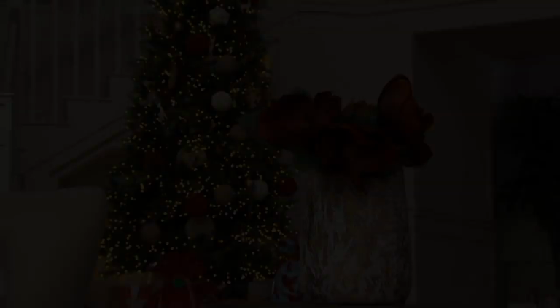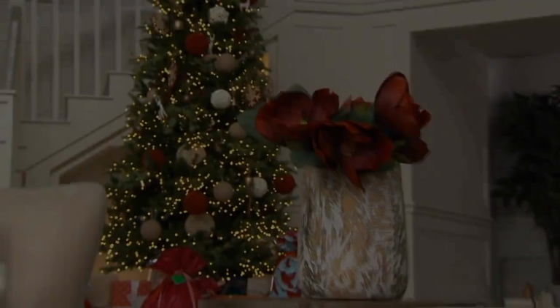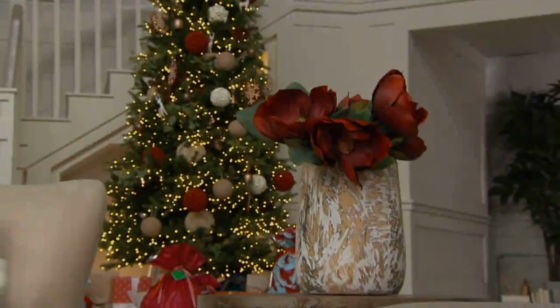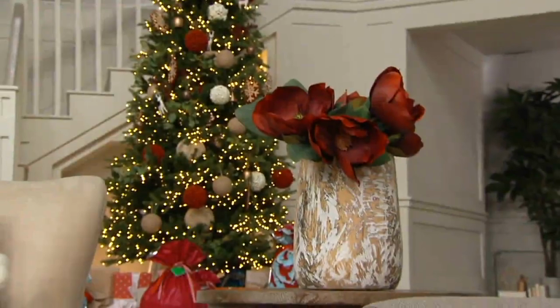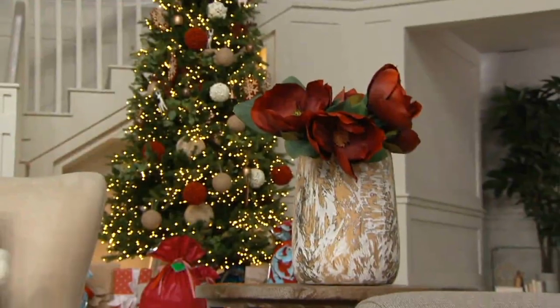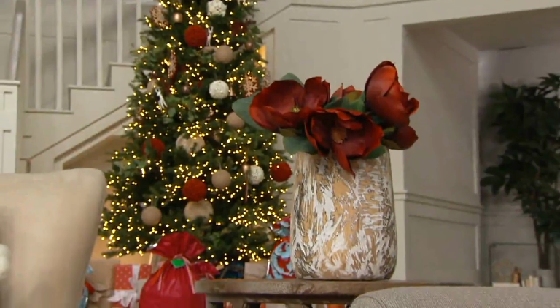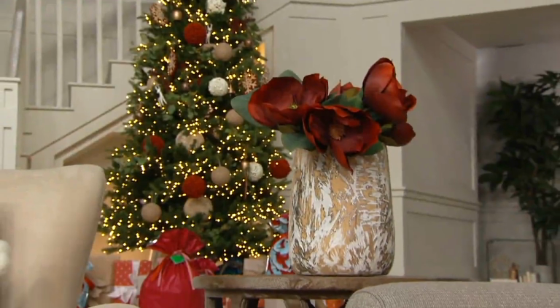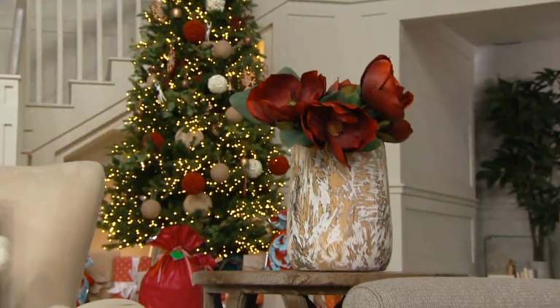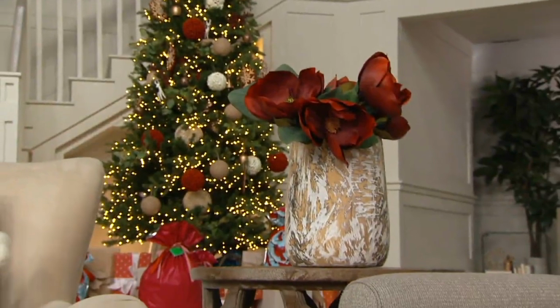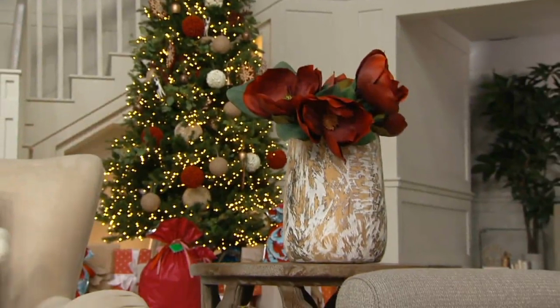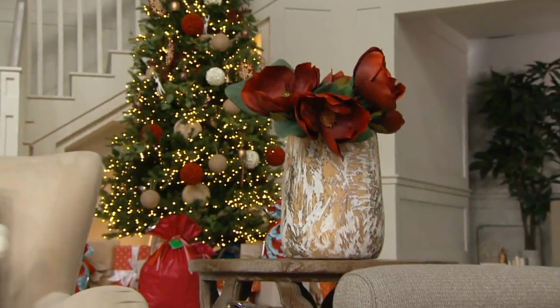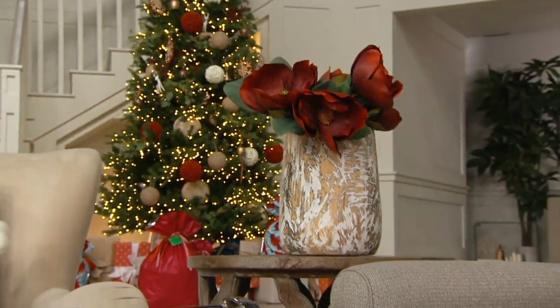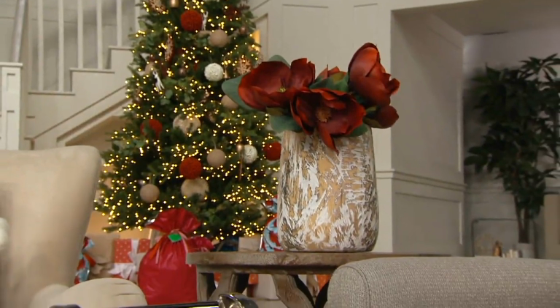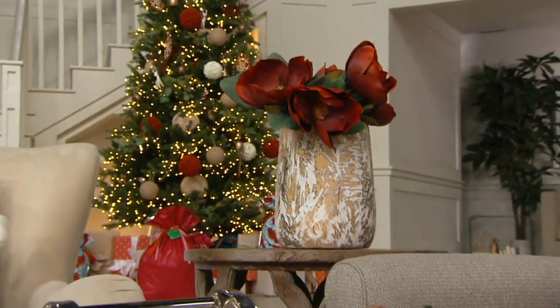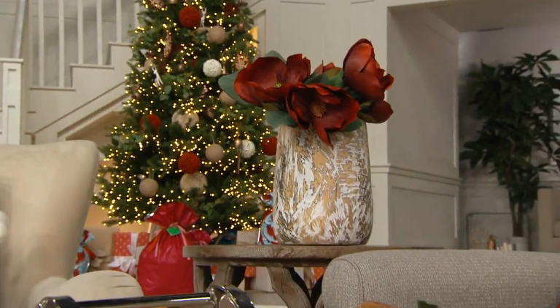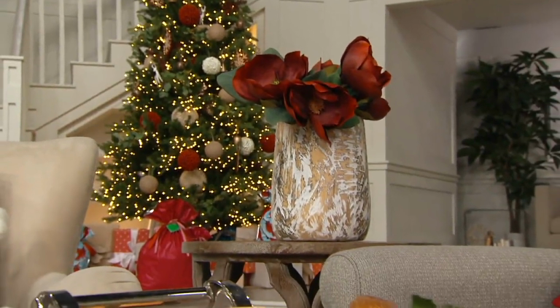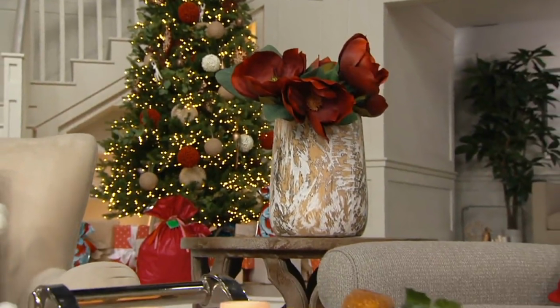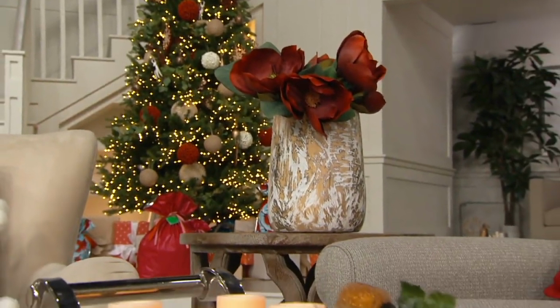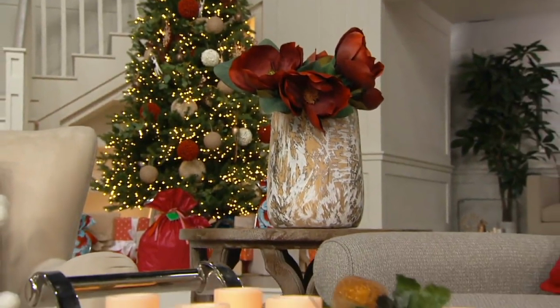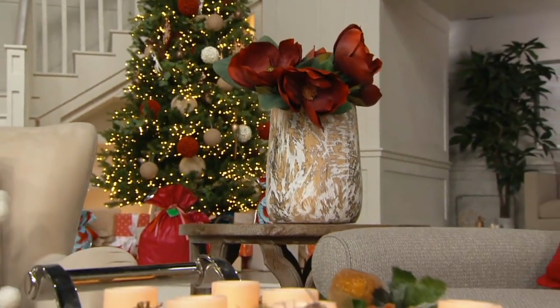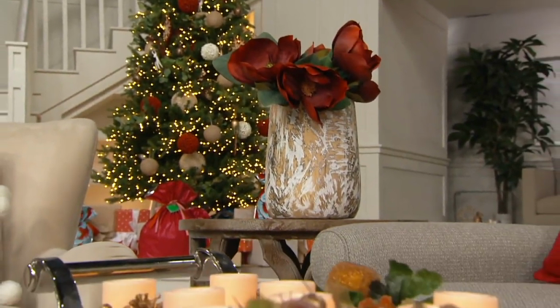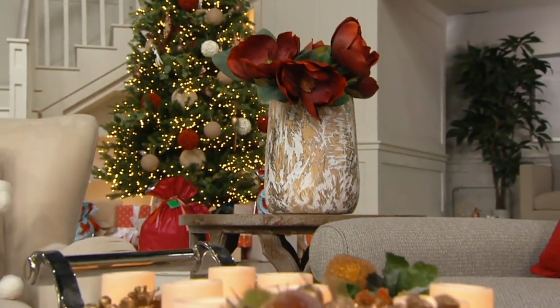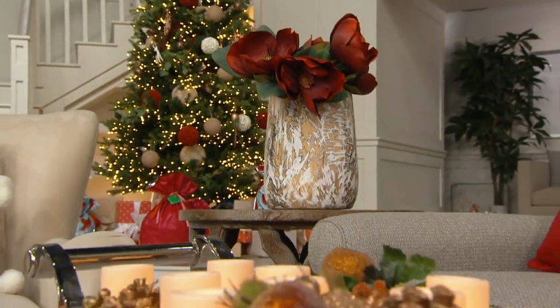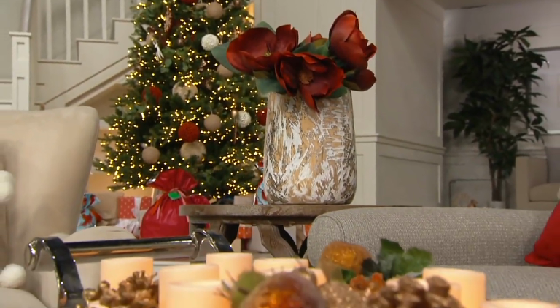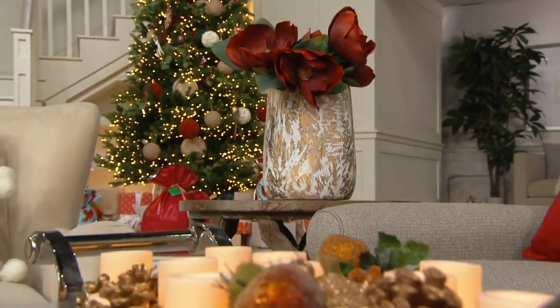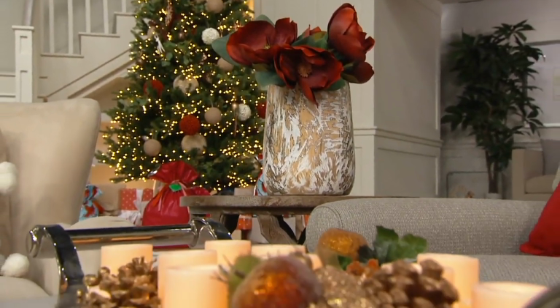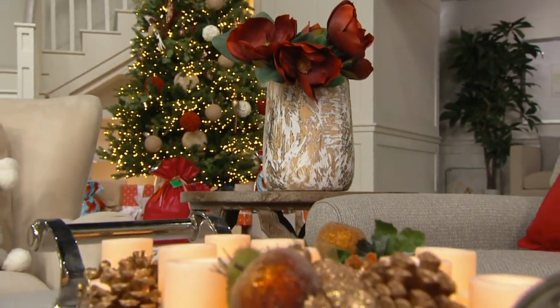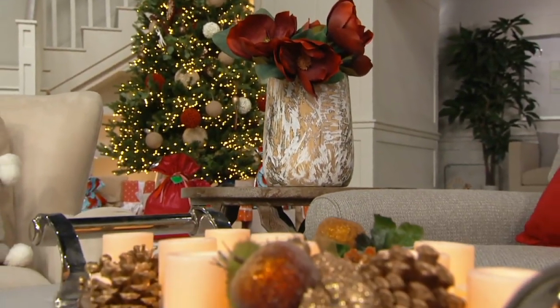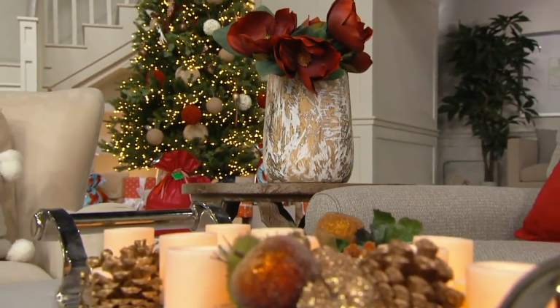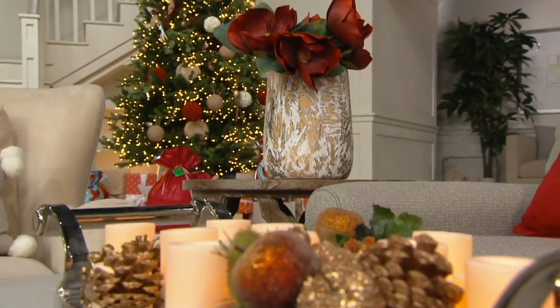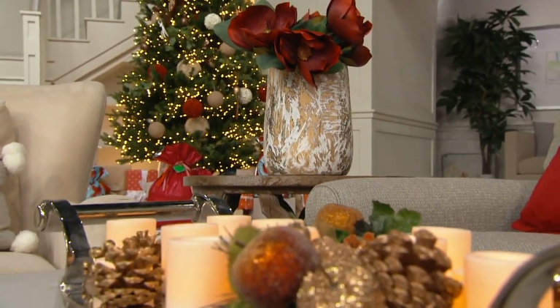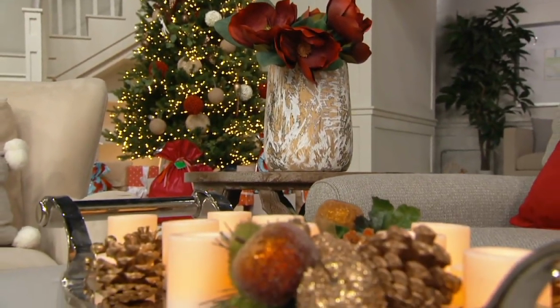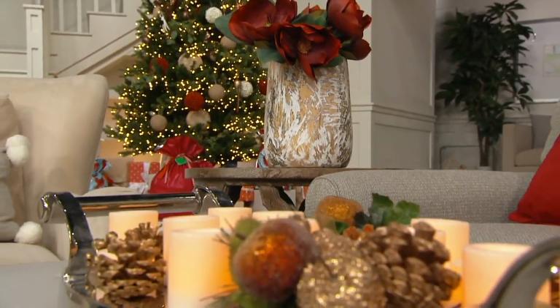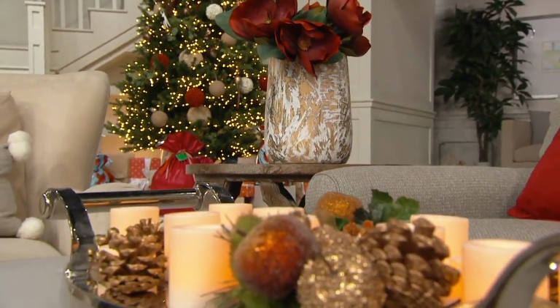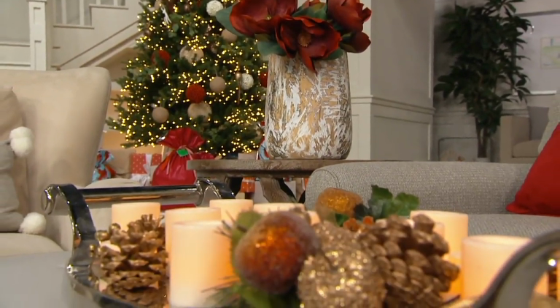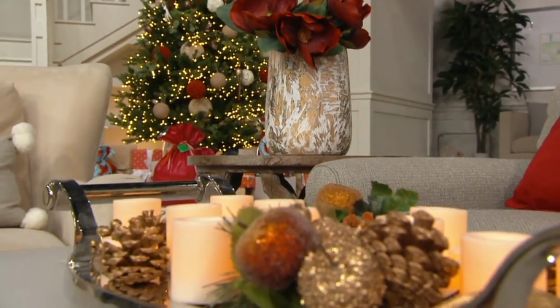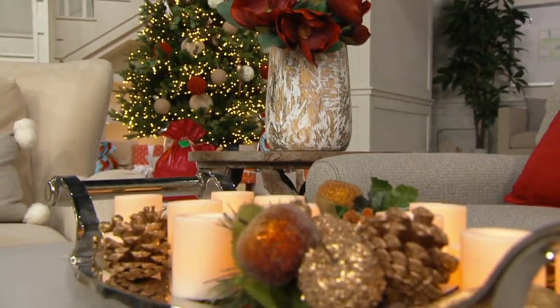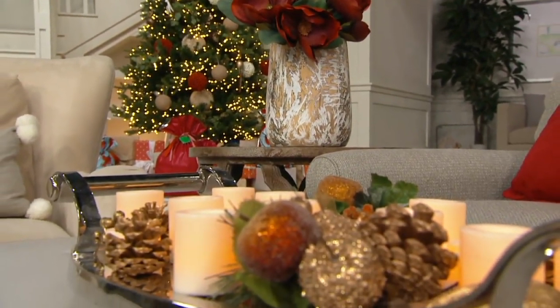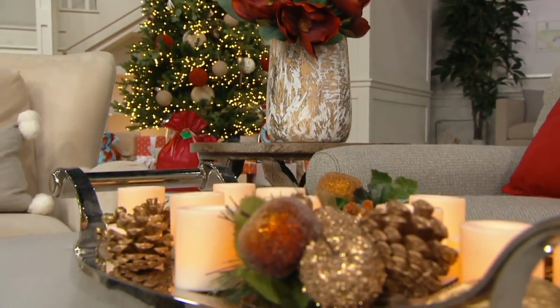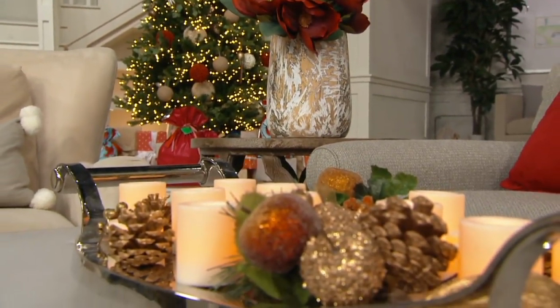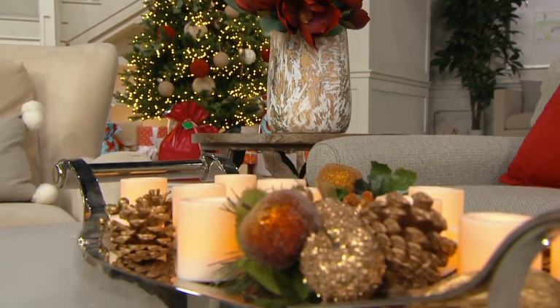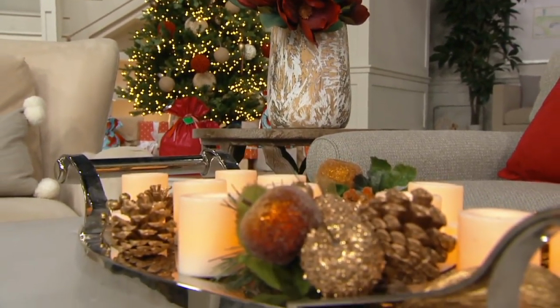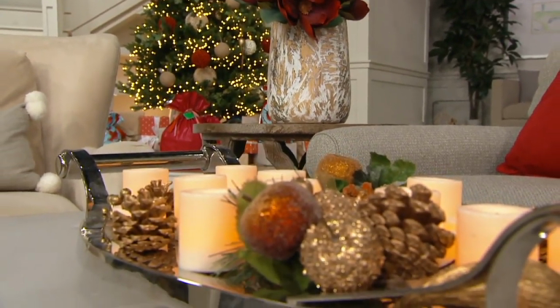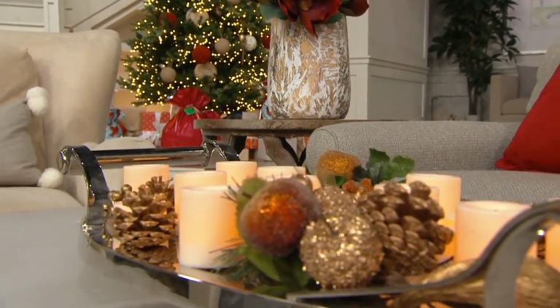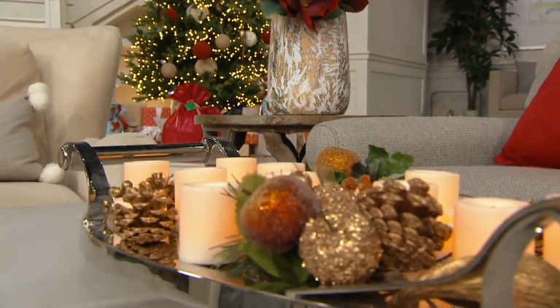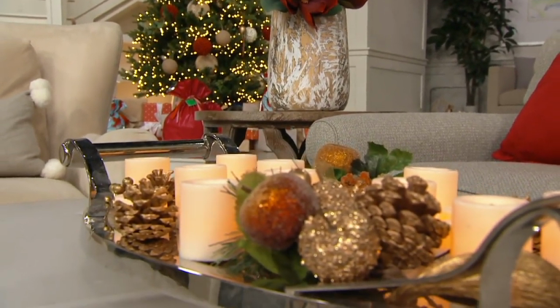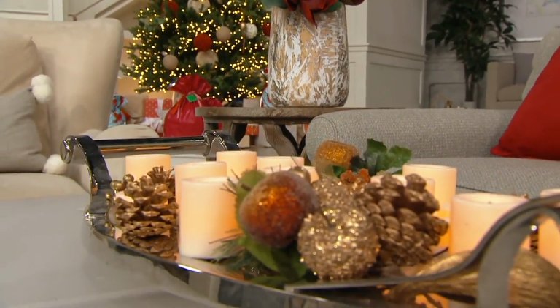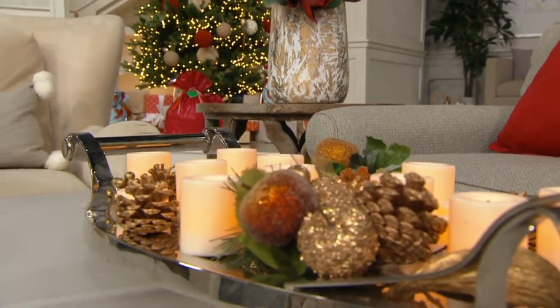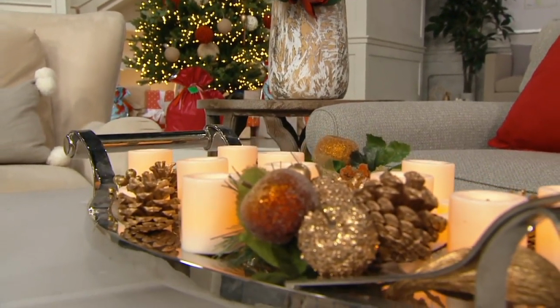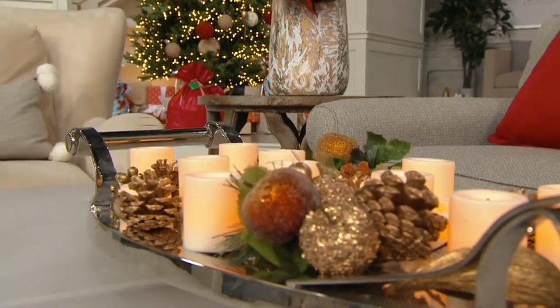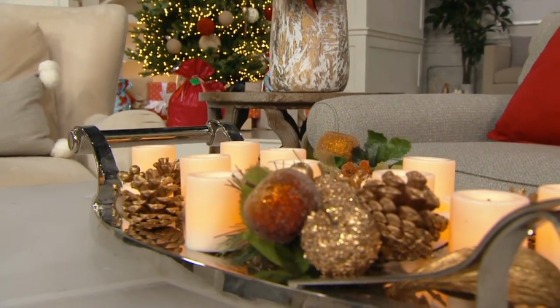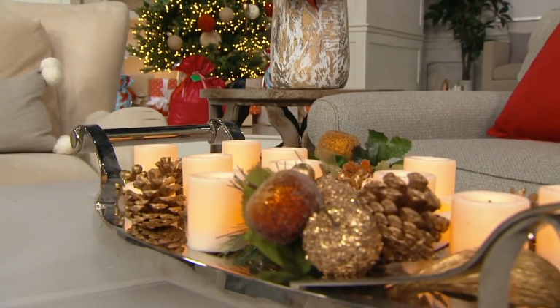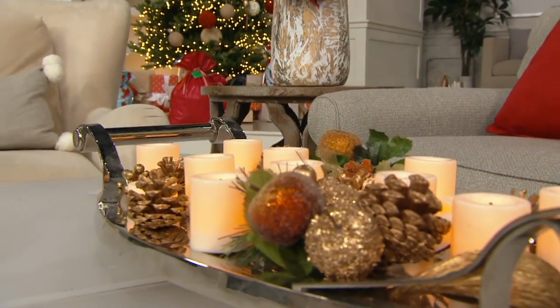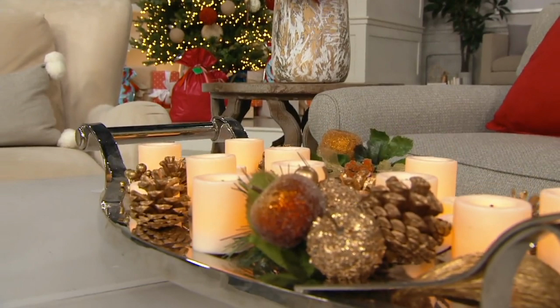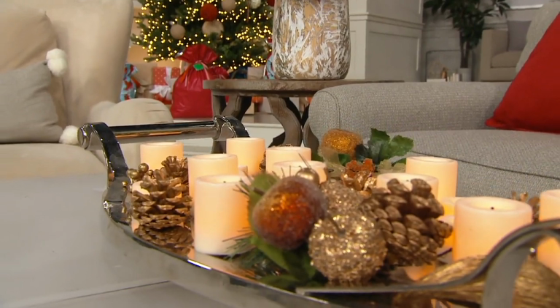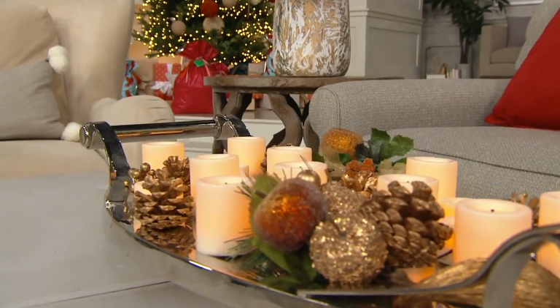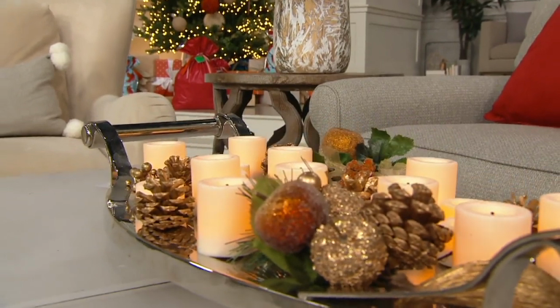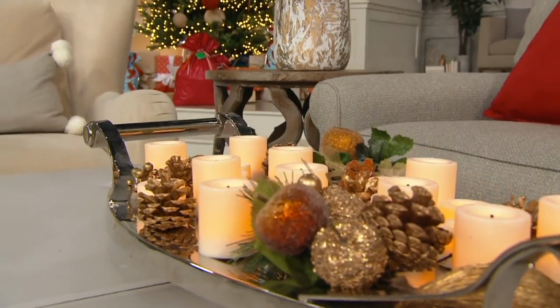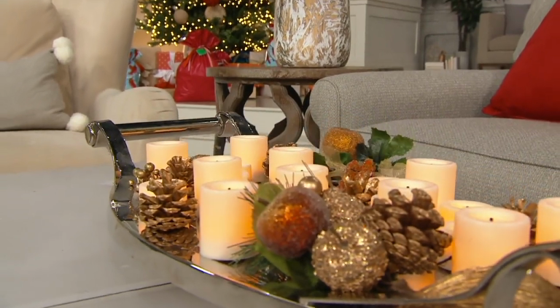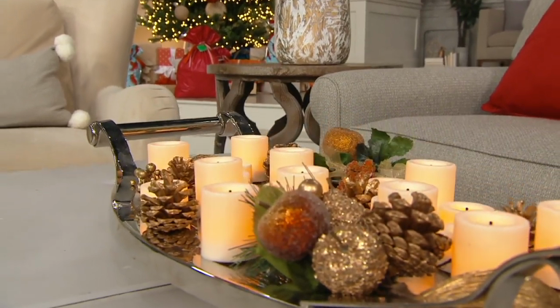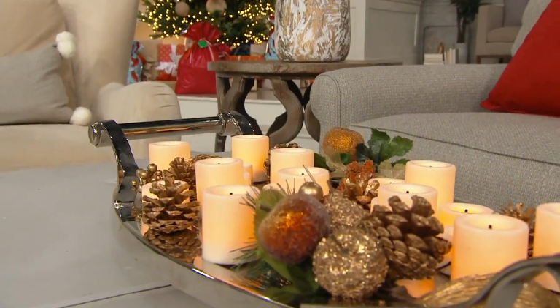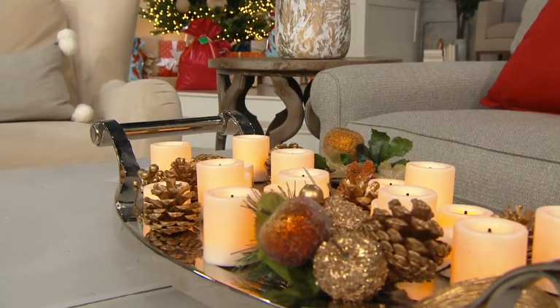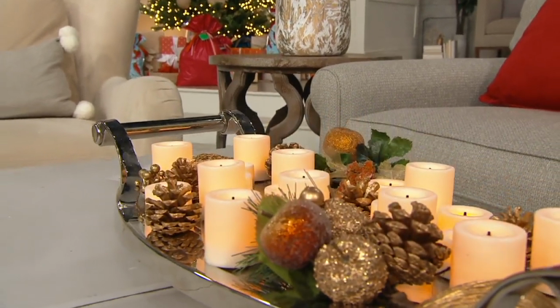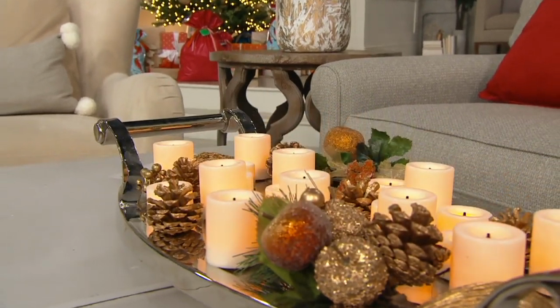Picked up from Candle Impressions — they were, by the way, the very first brand name to bring us battery-operated candles here at QVC.